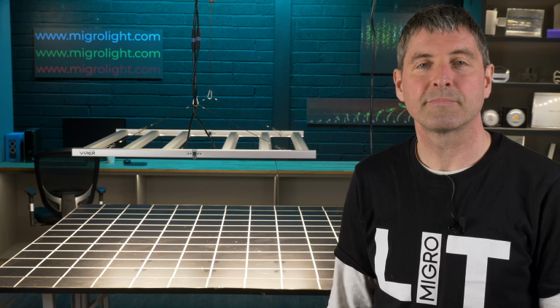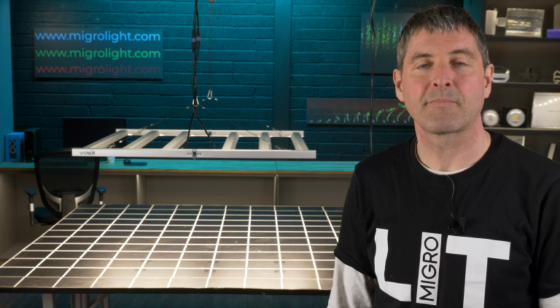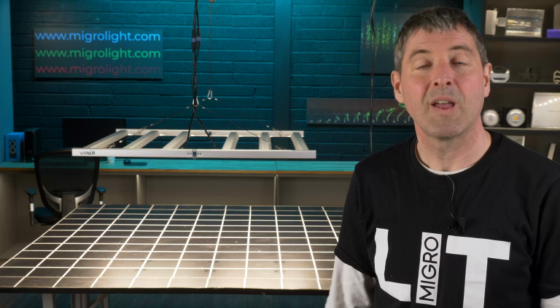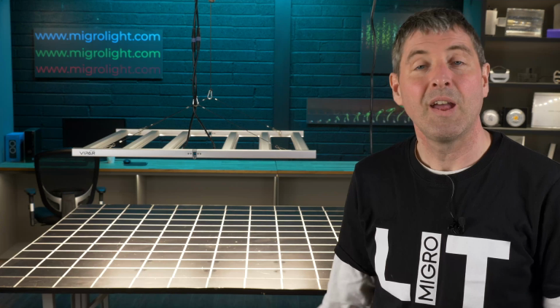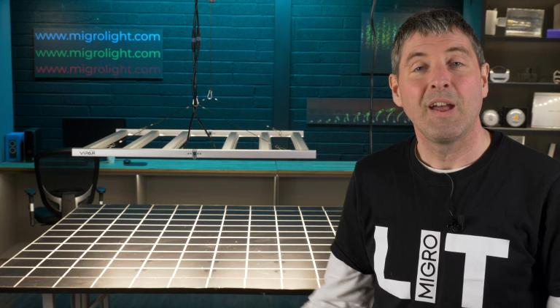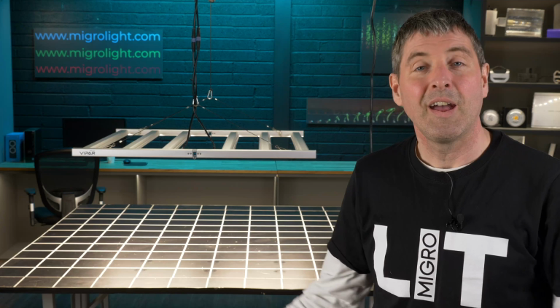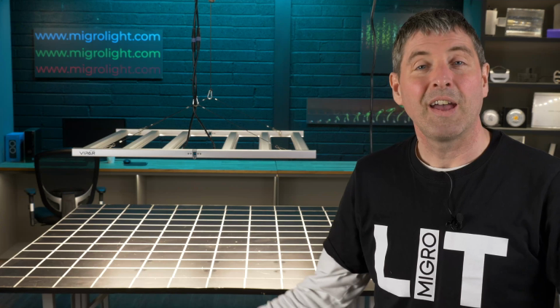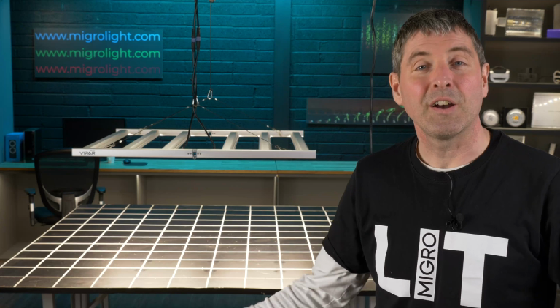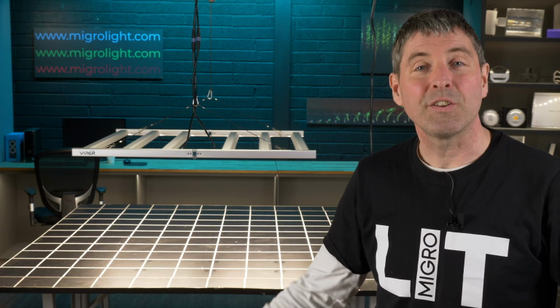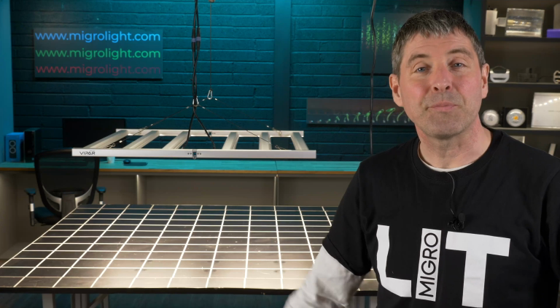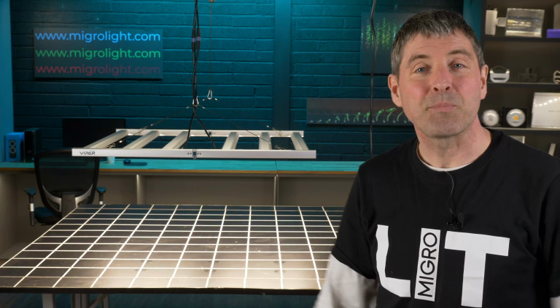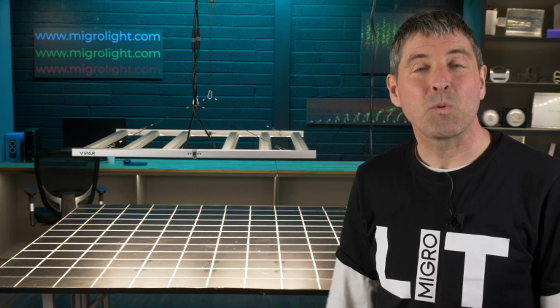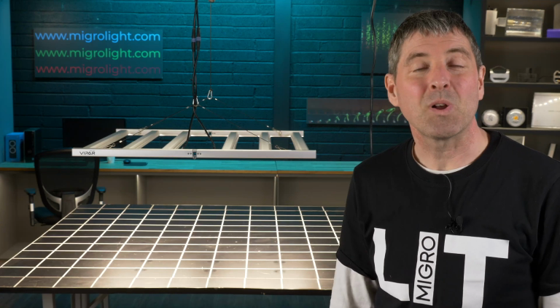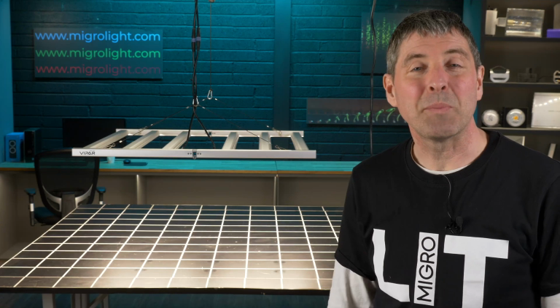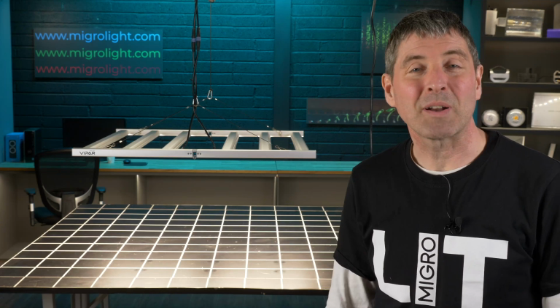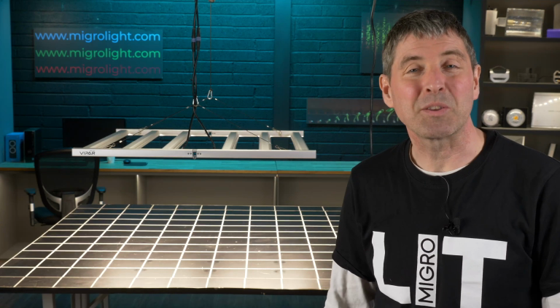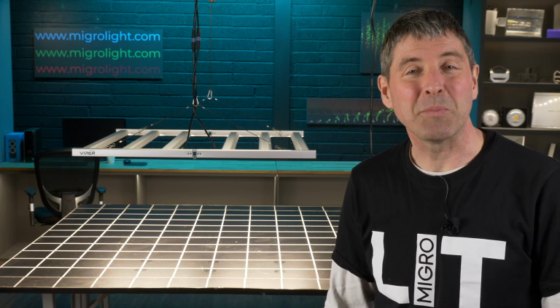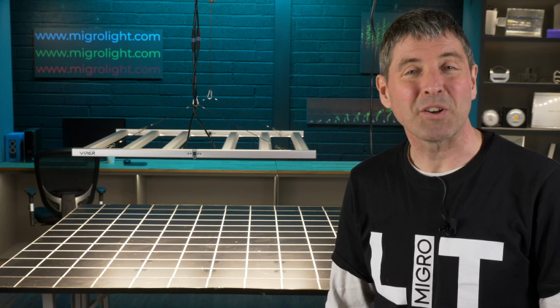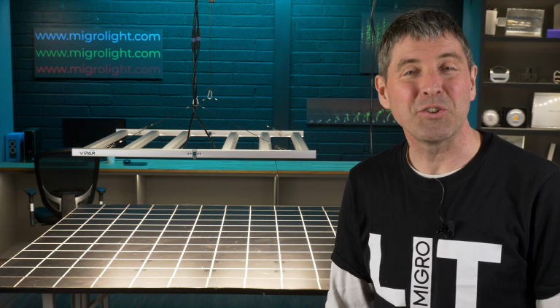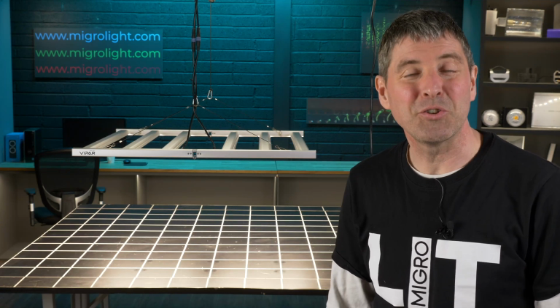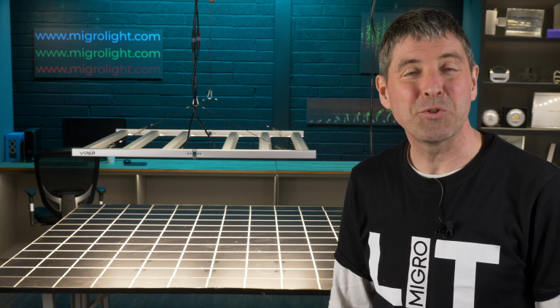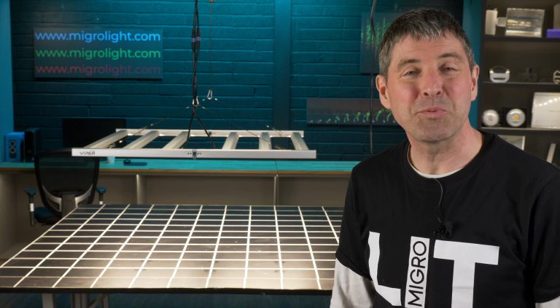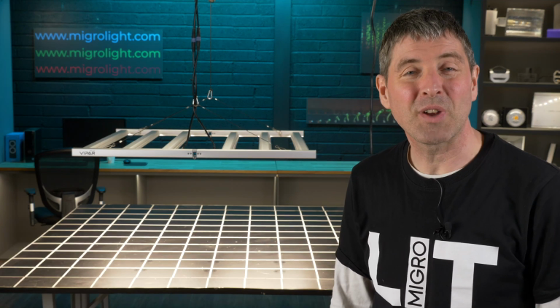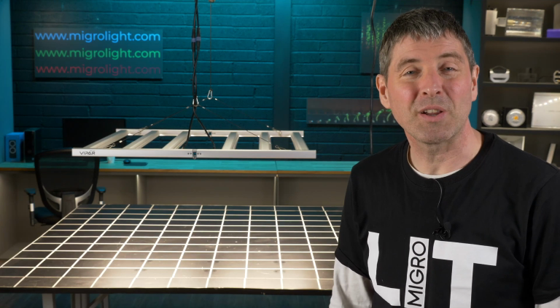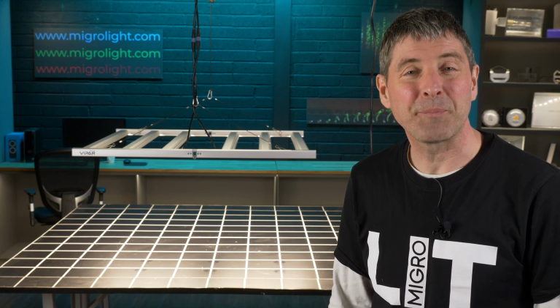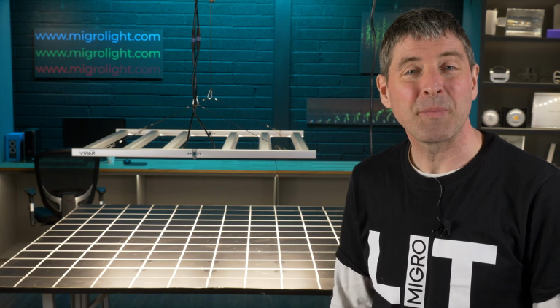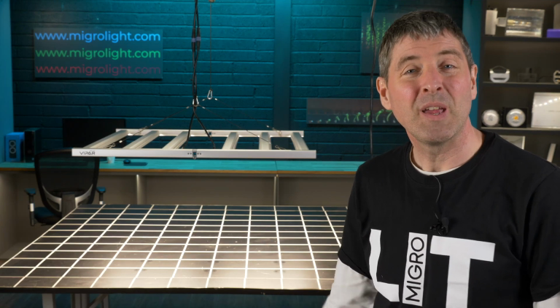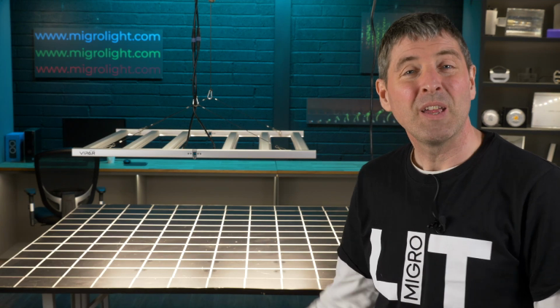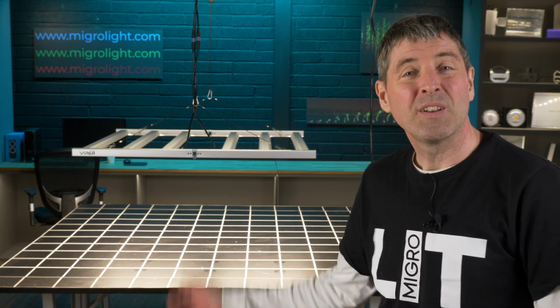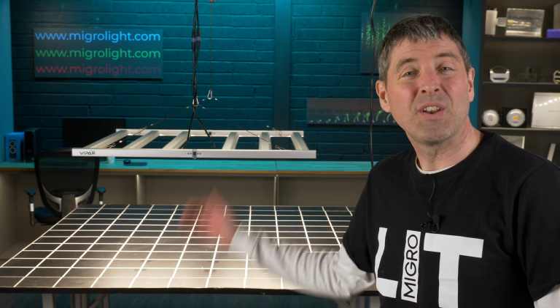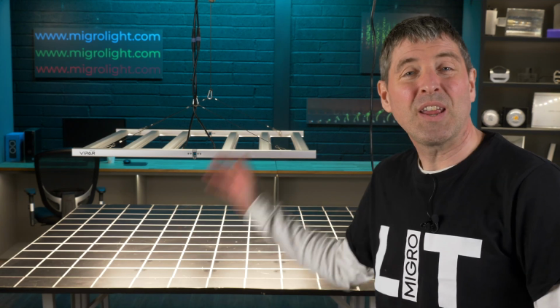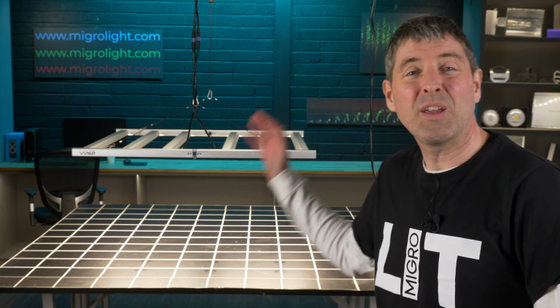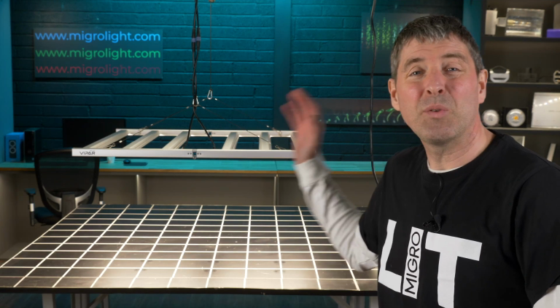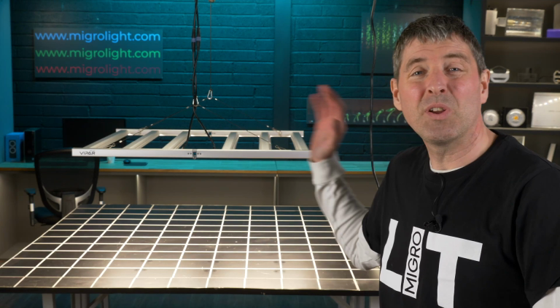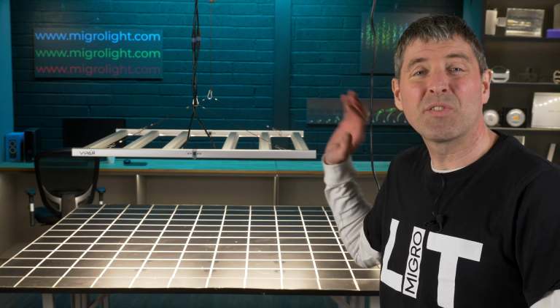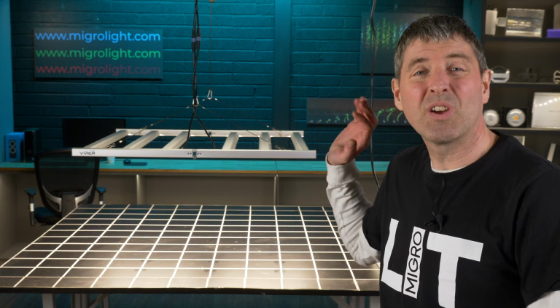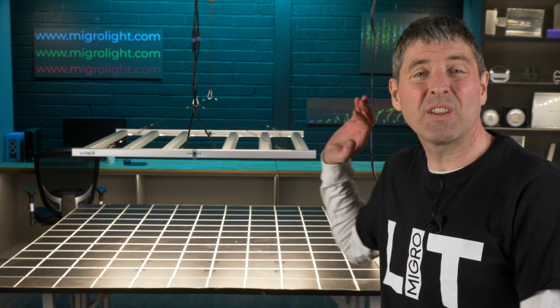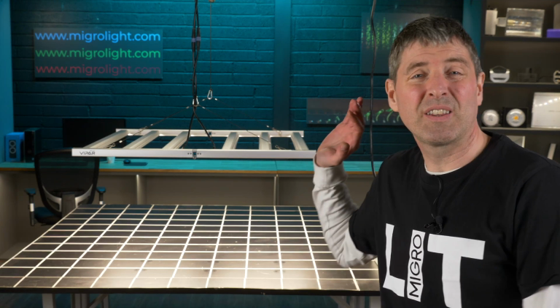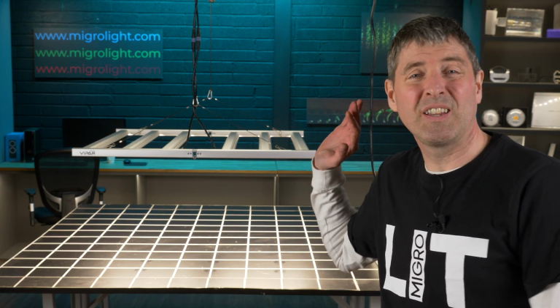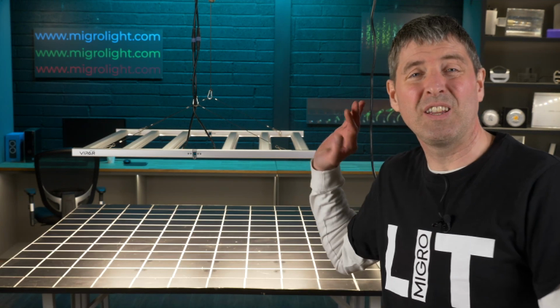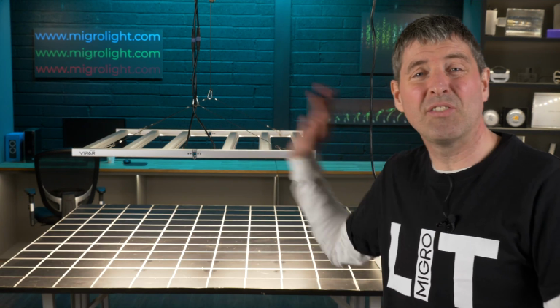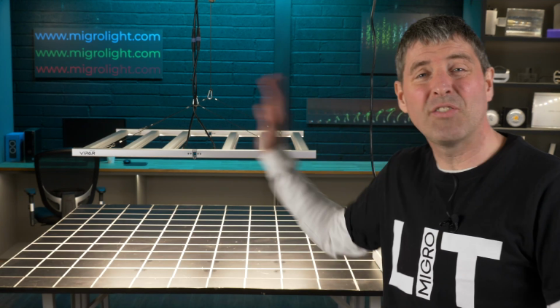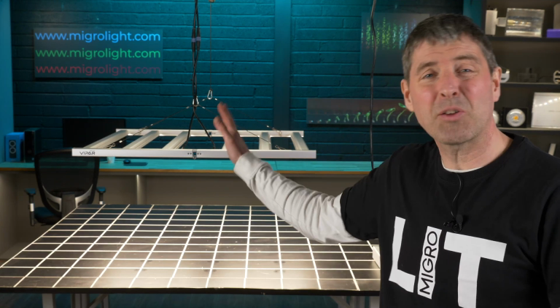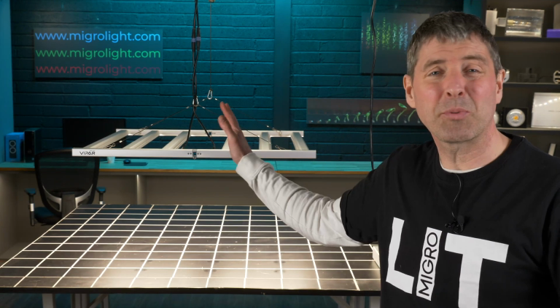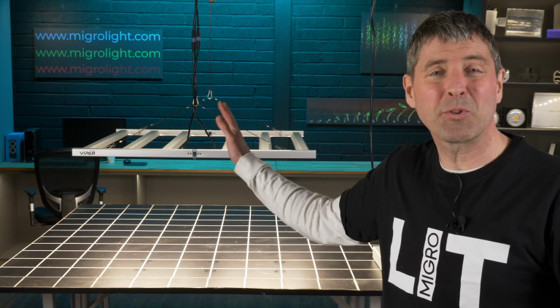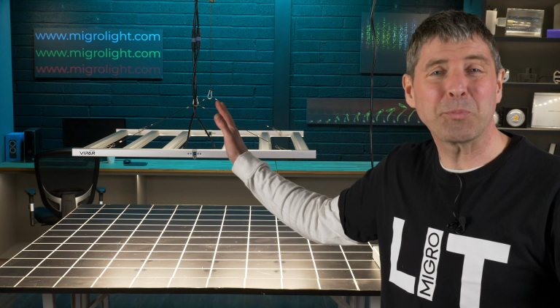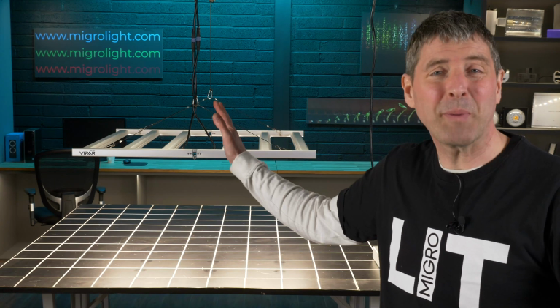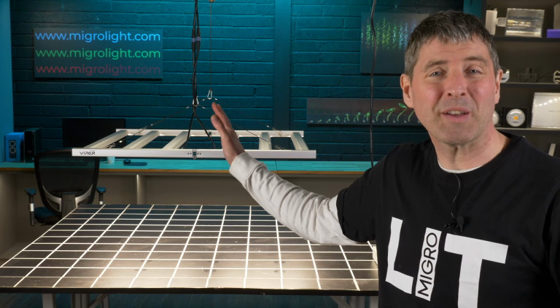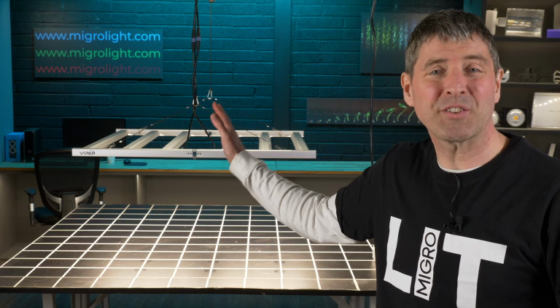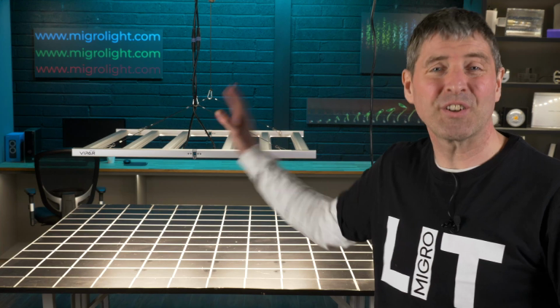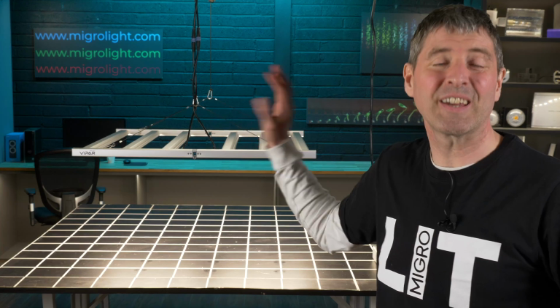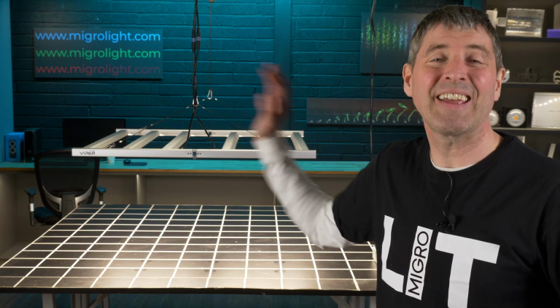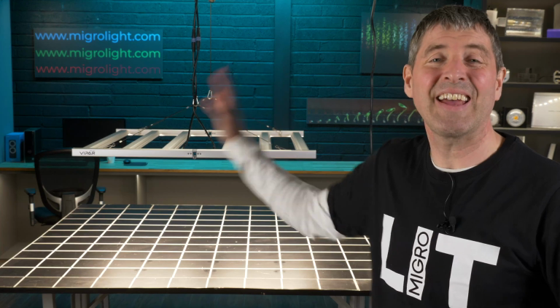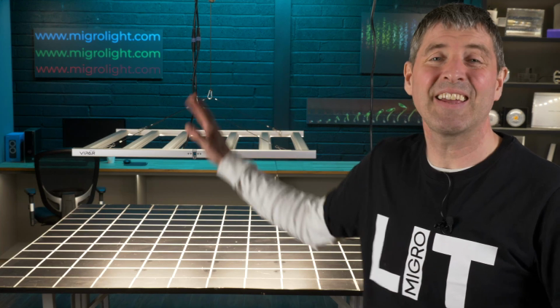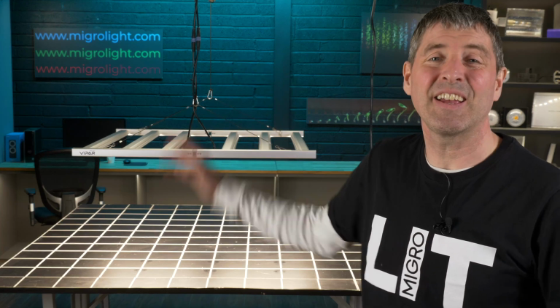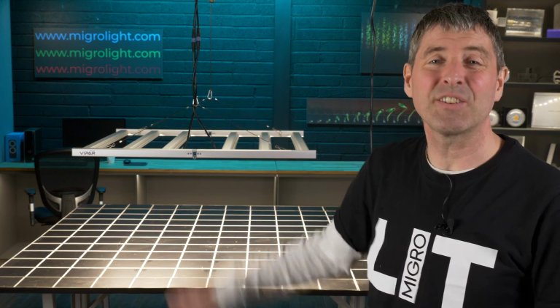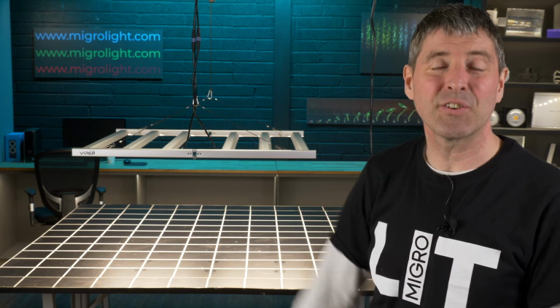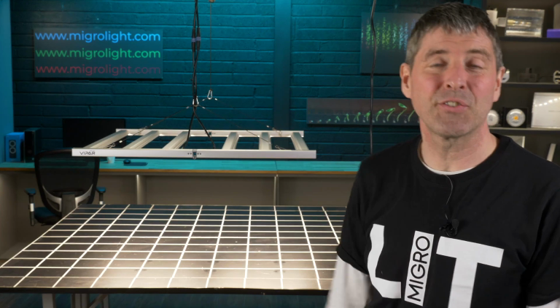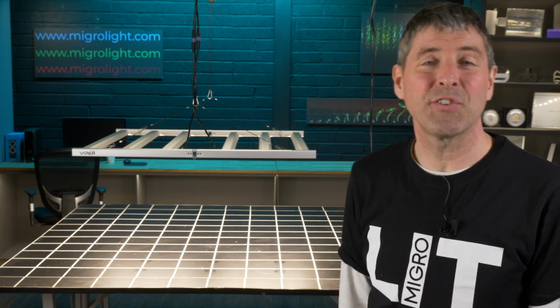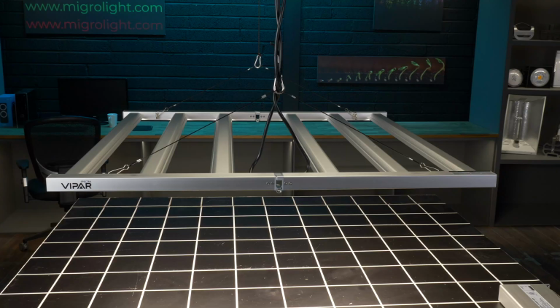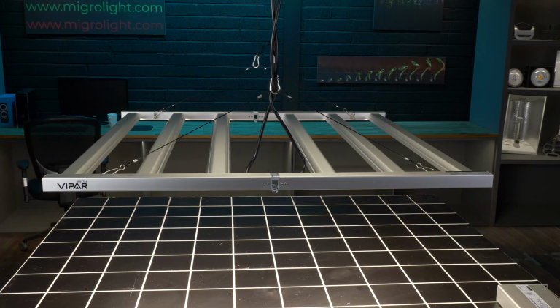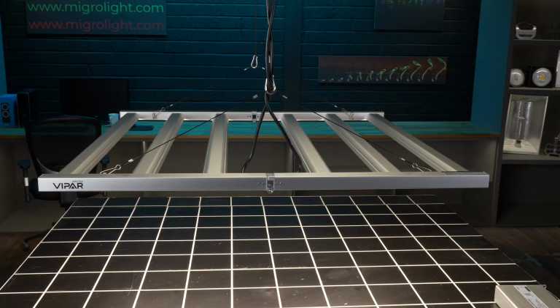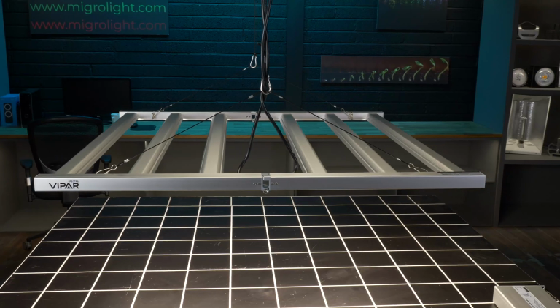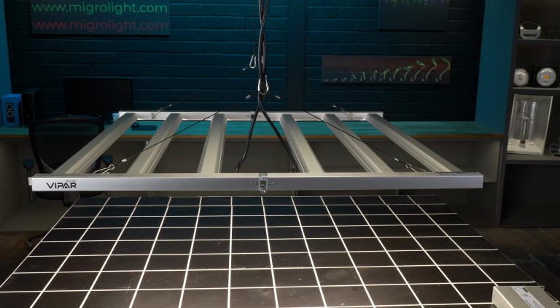Hey guys, welcome back to the MyGo YouTube channel. Today we have got the Viper Spectra KS5000.